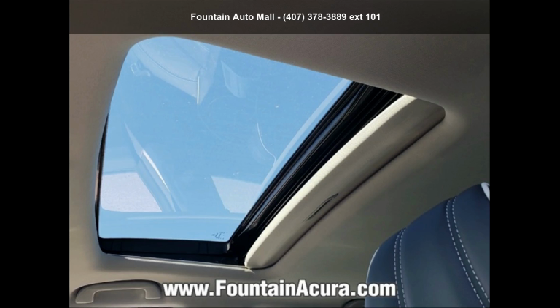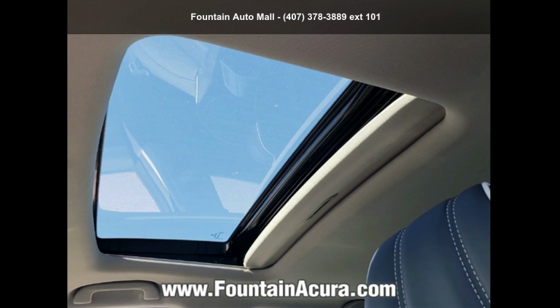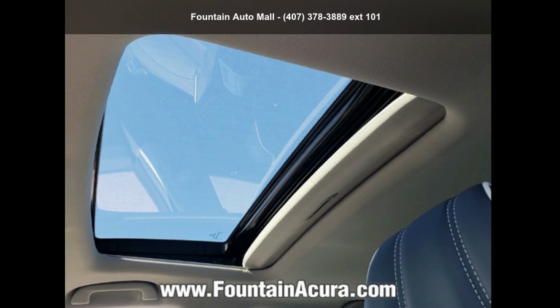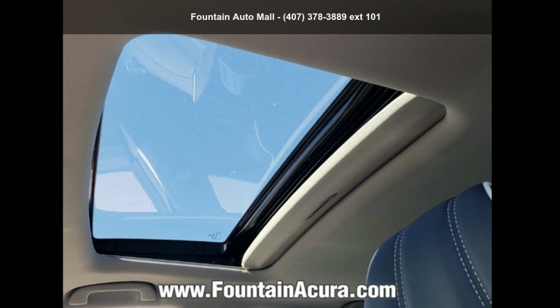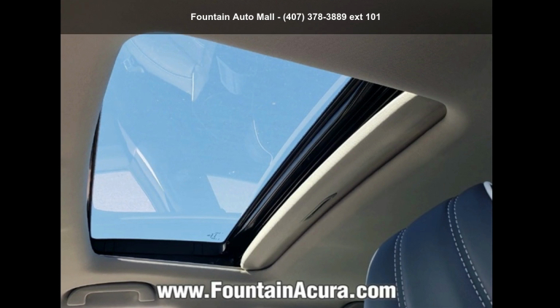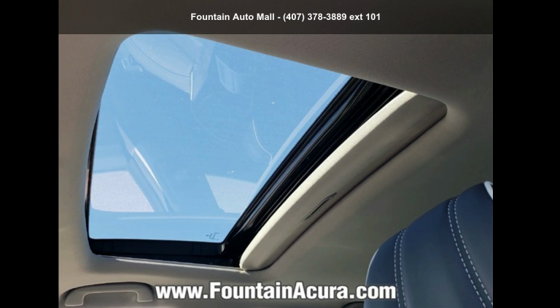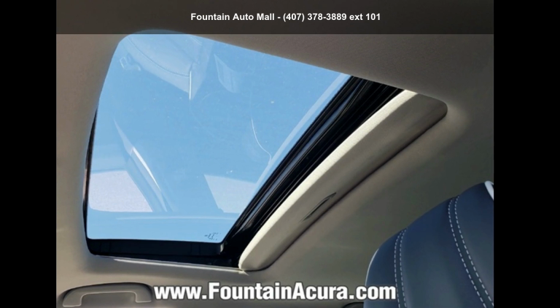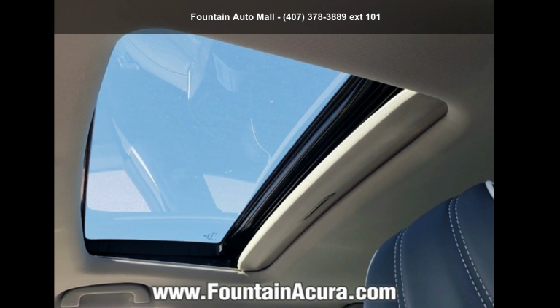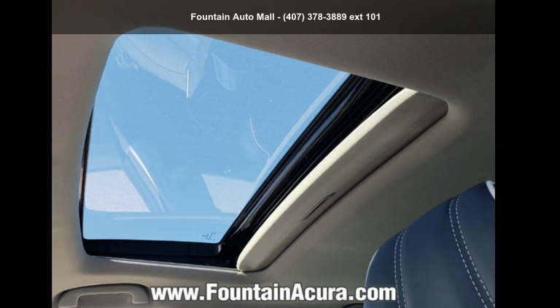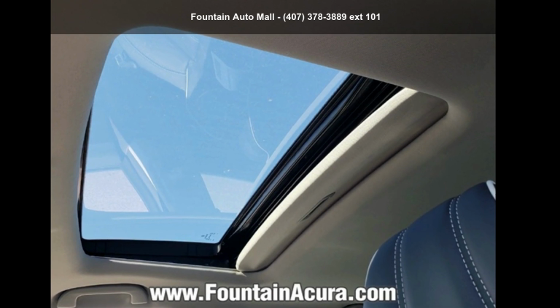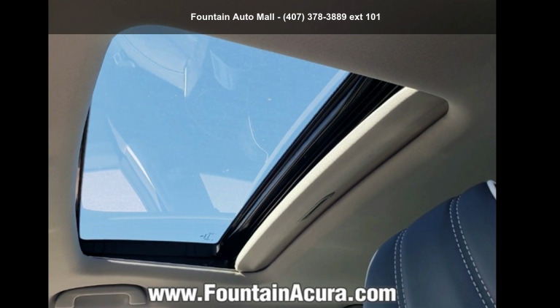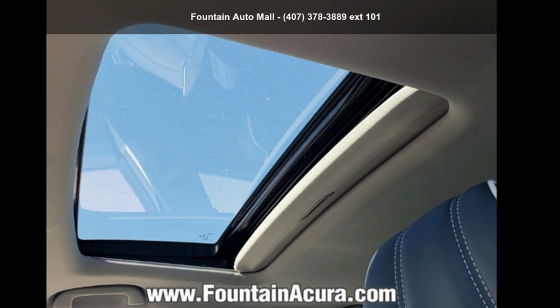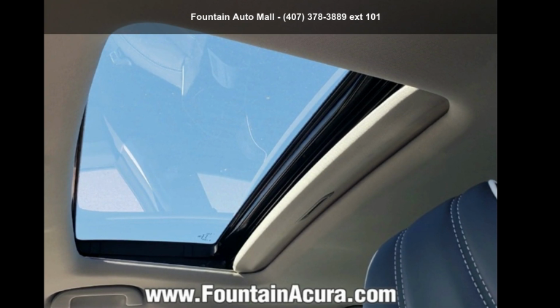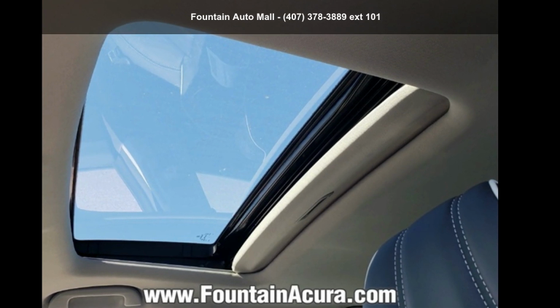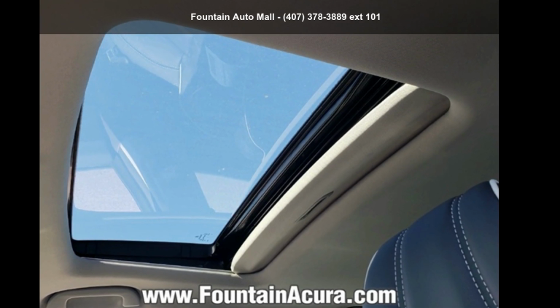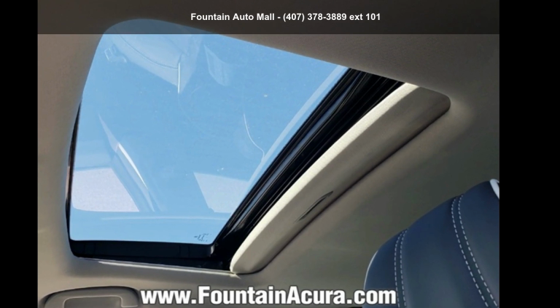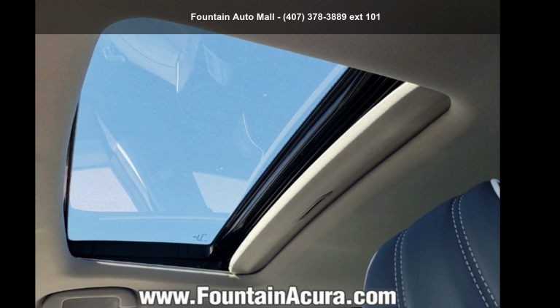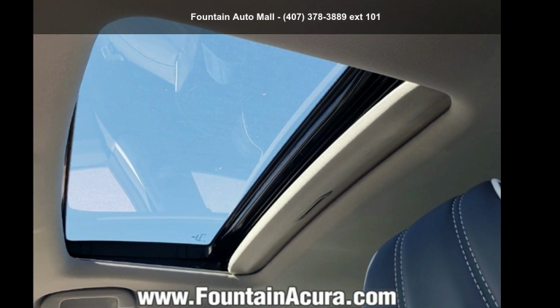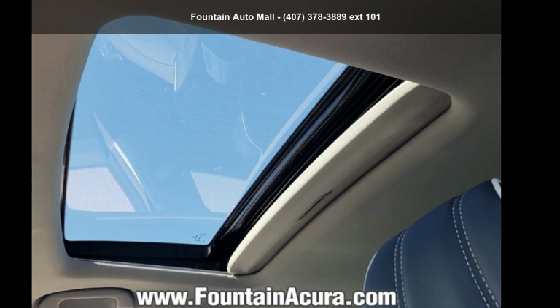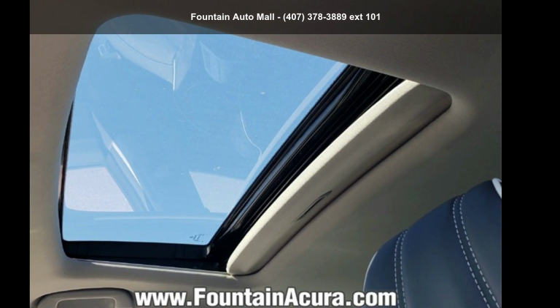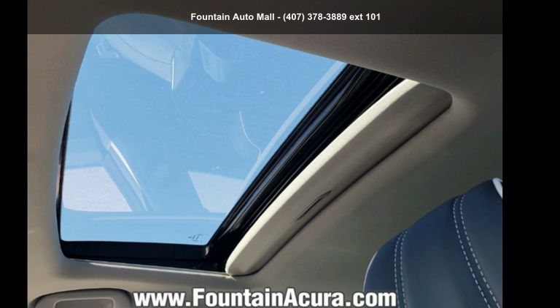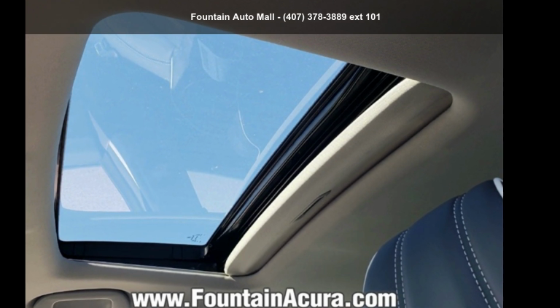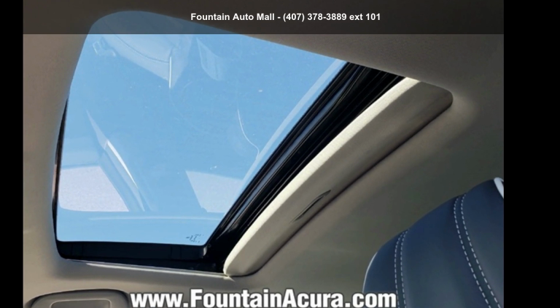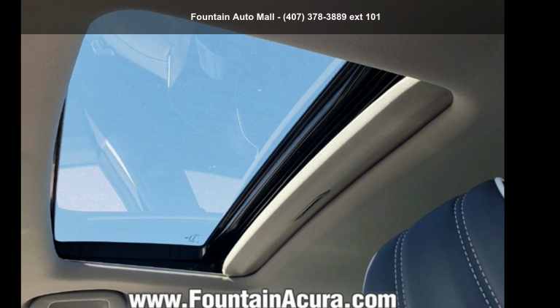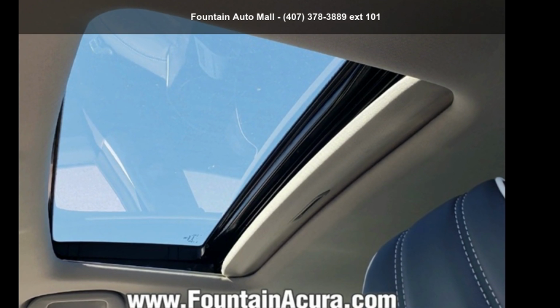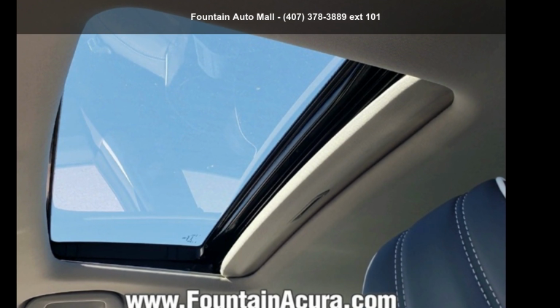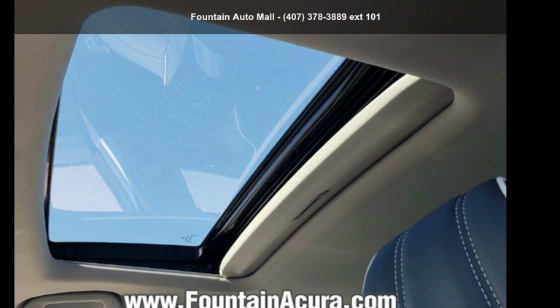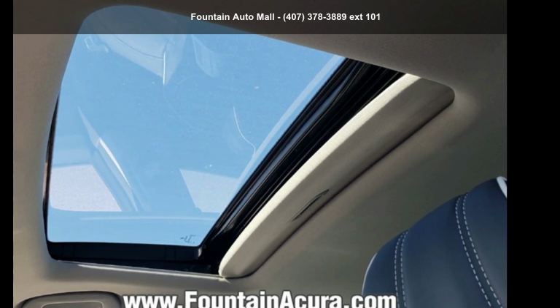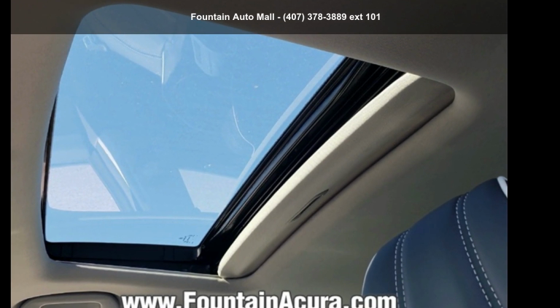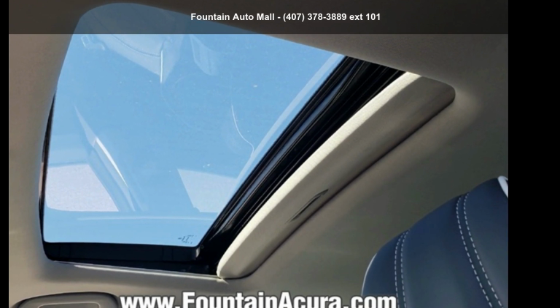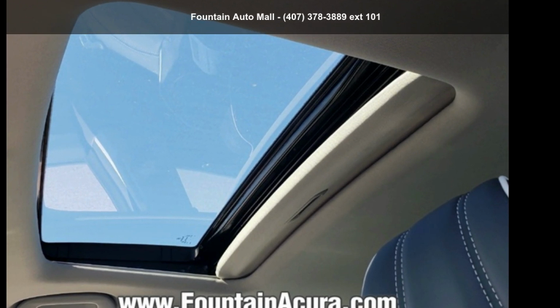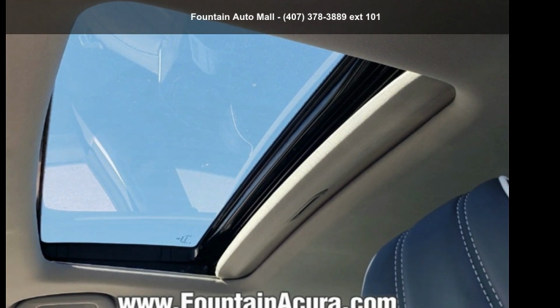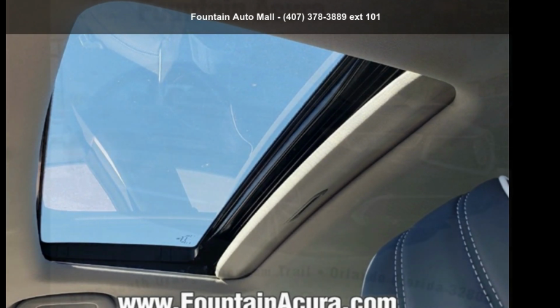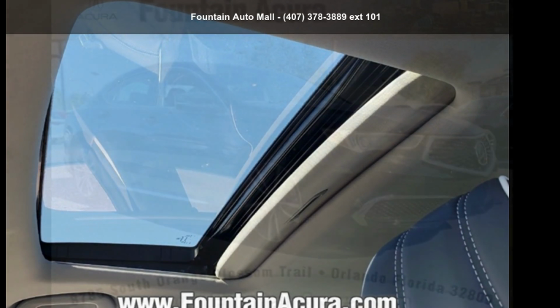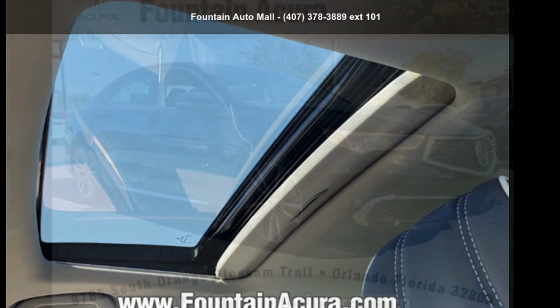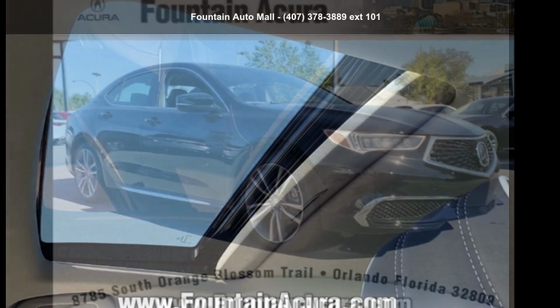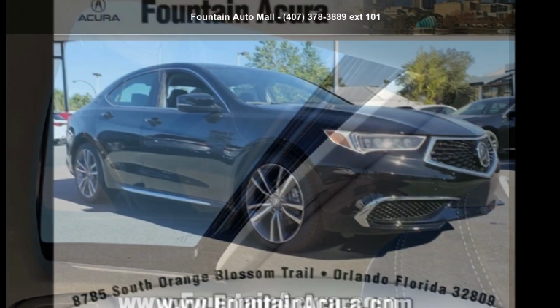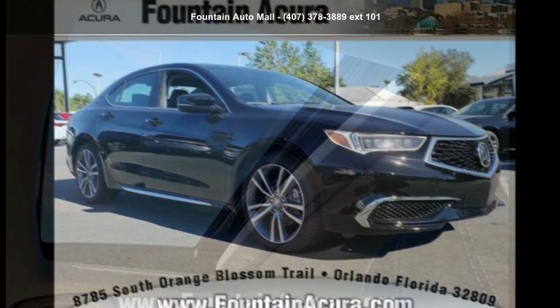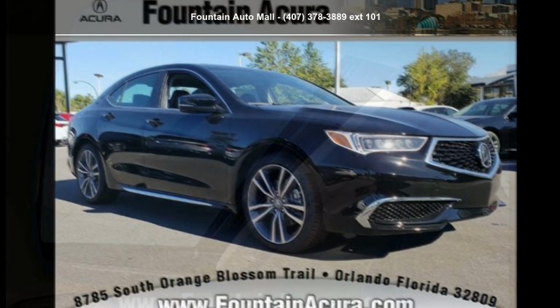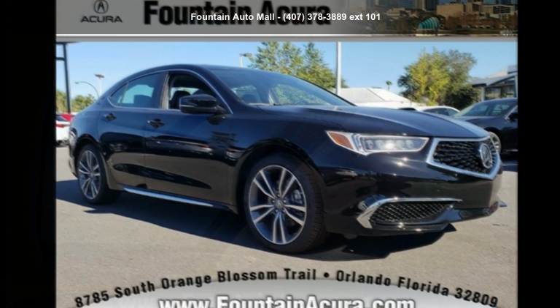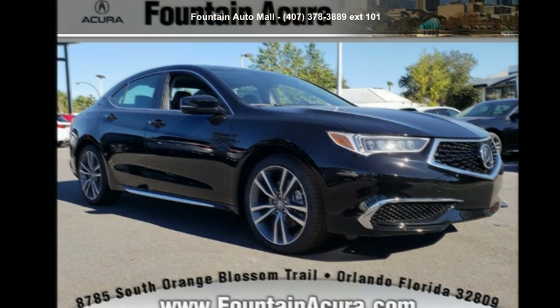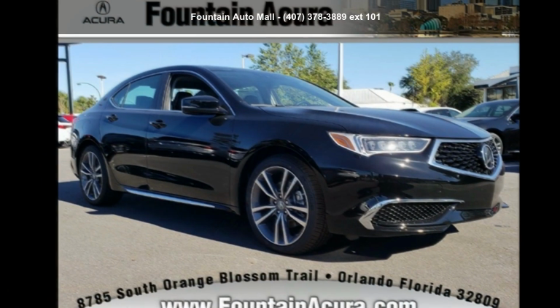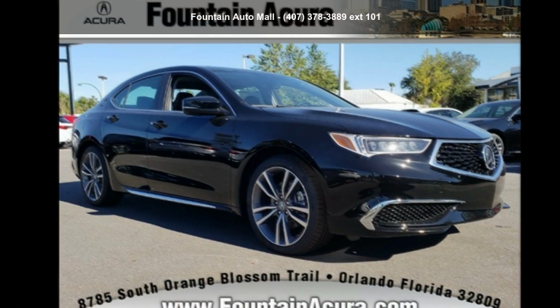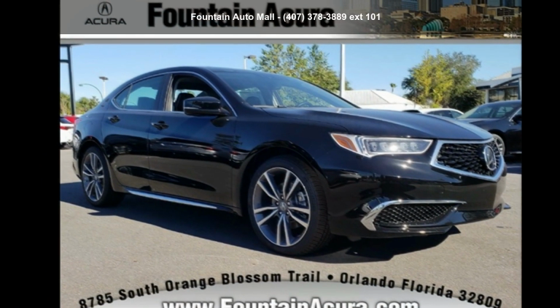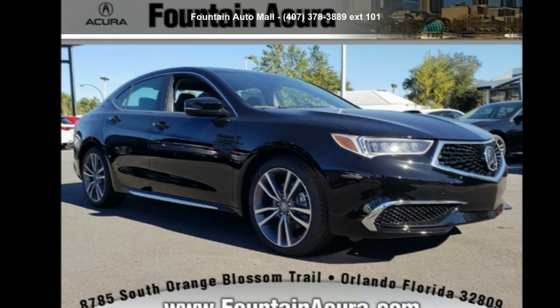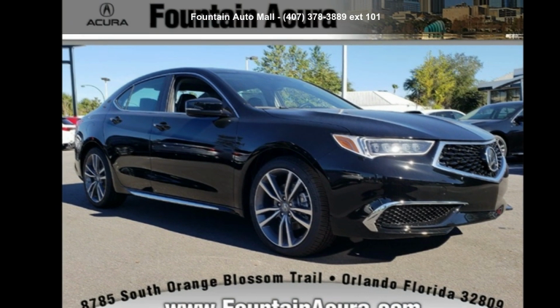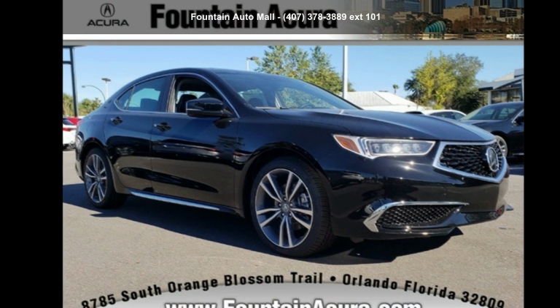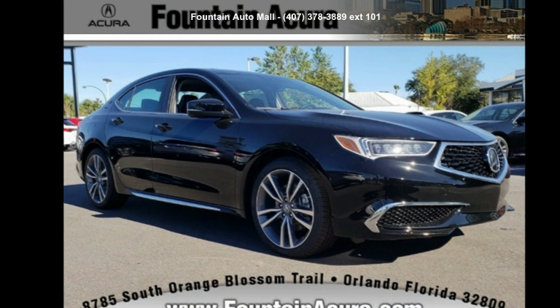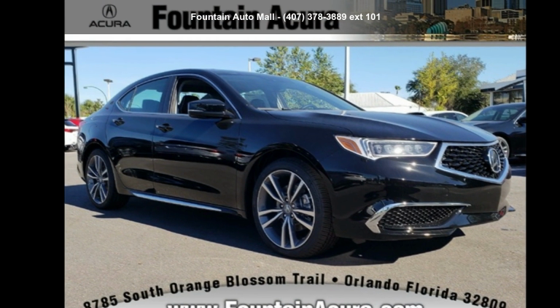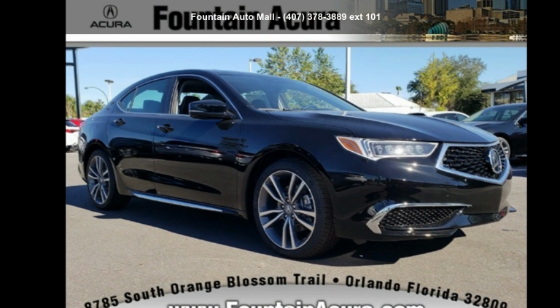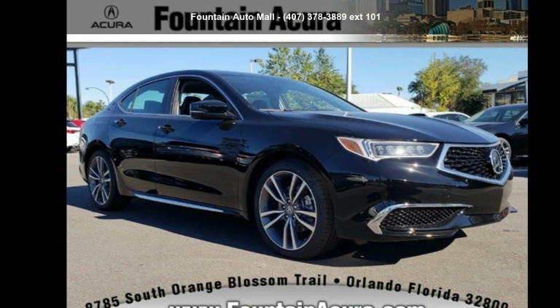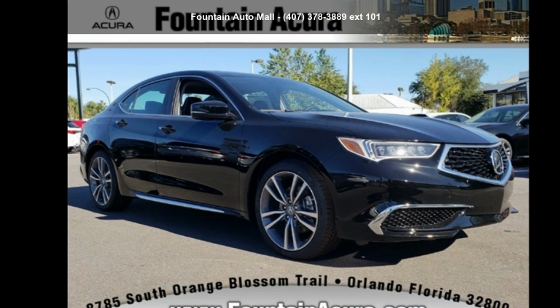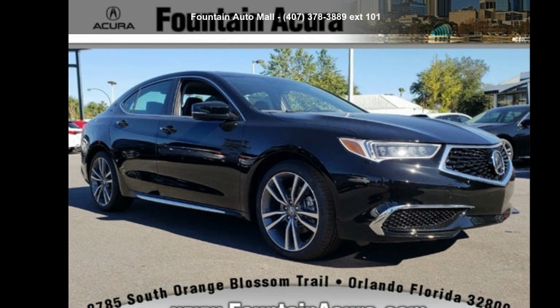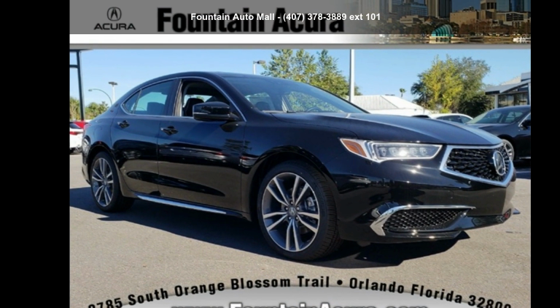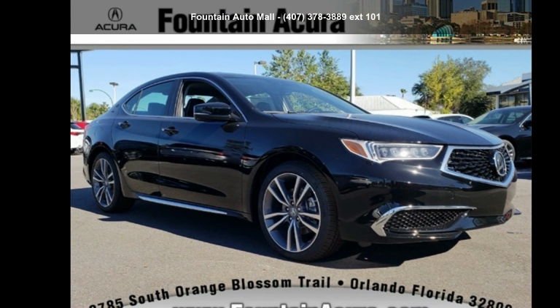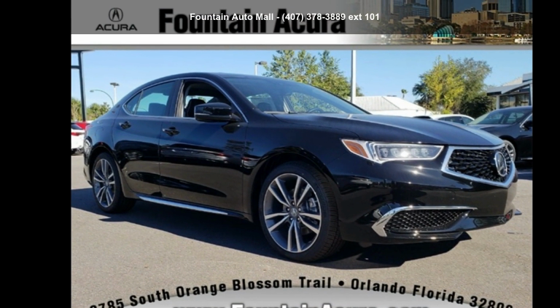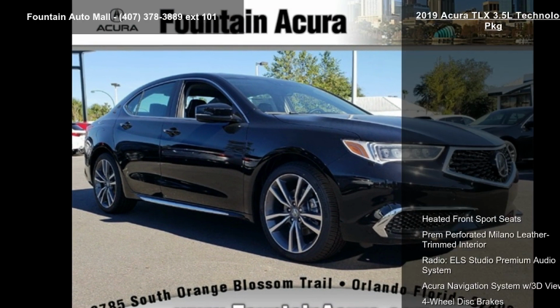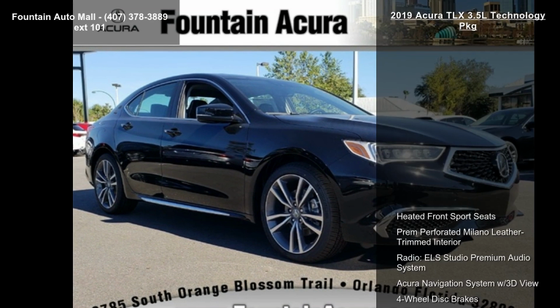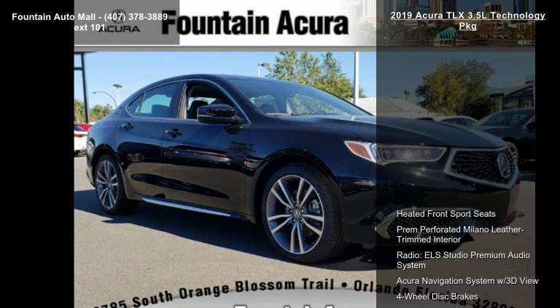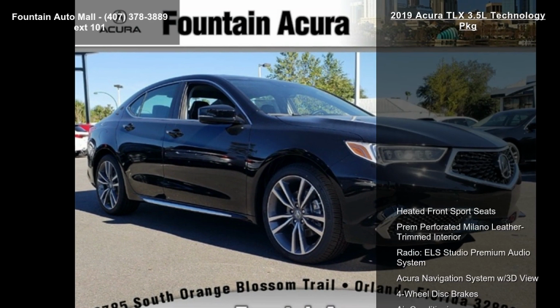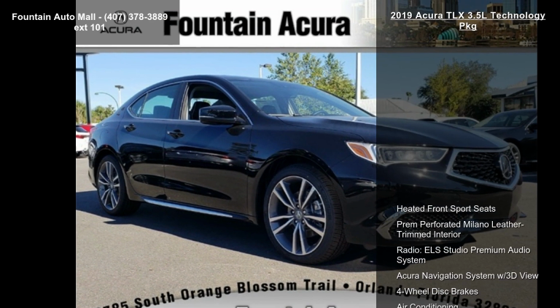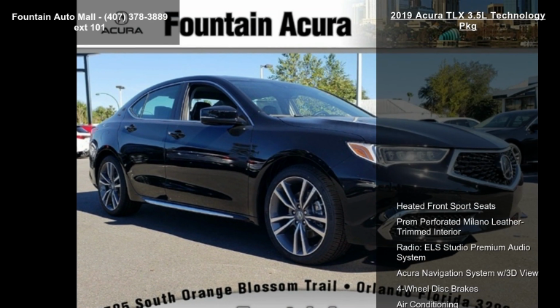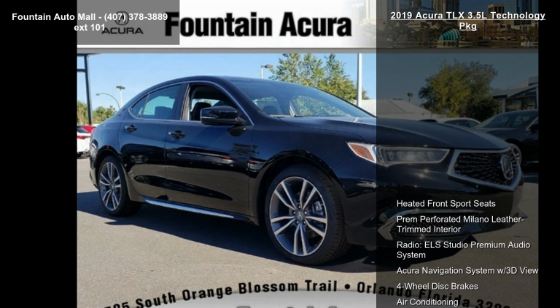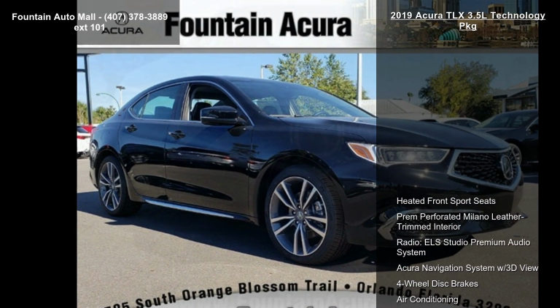Arrive in style with this Acura 2019 TLX 3.5L Technology Package. Don't miss this great deal on a luxury vehicle.